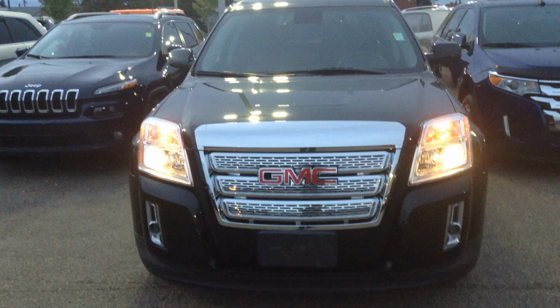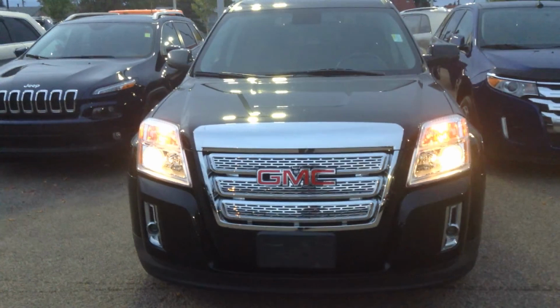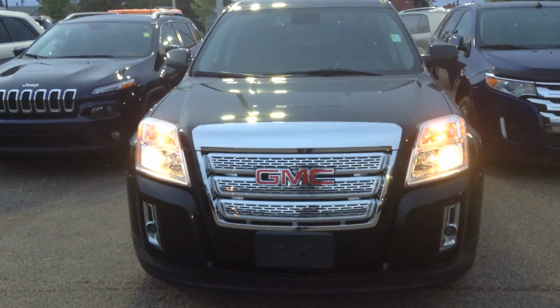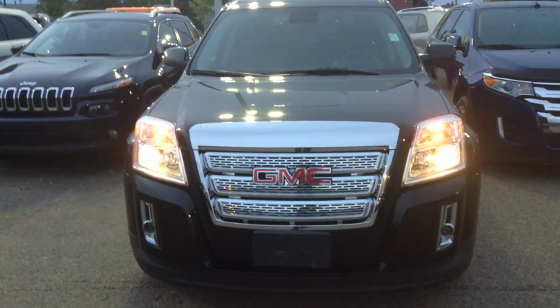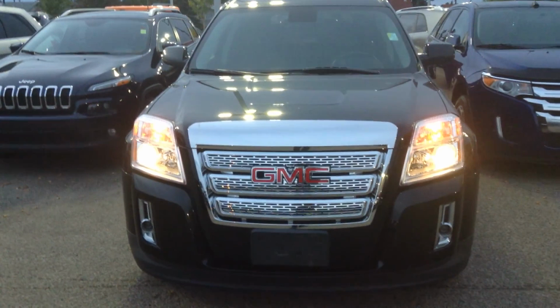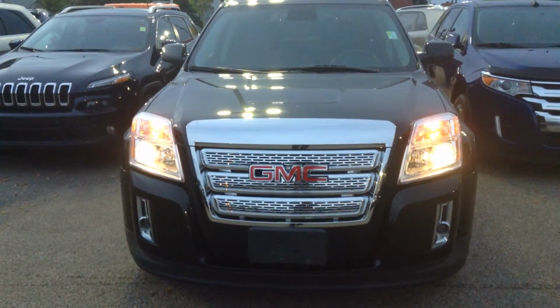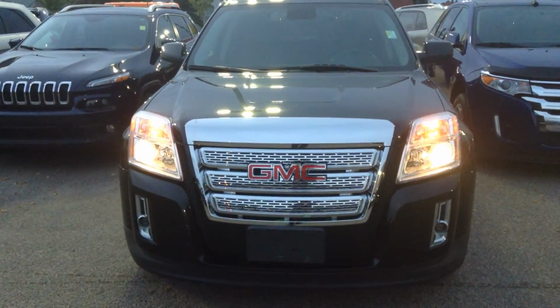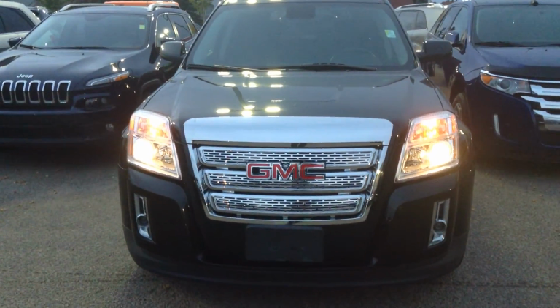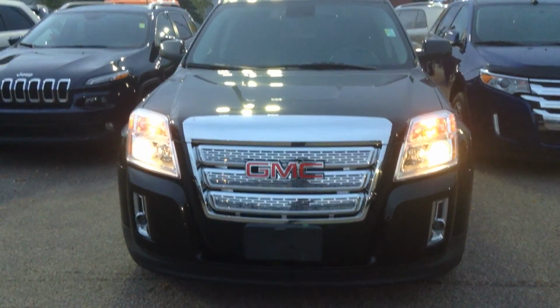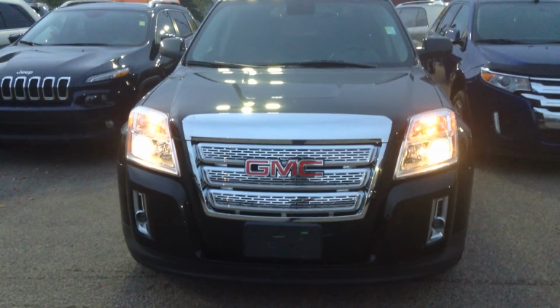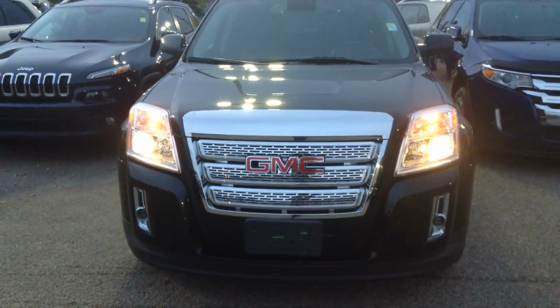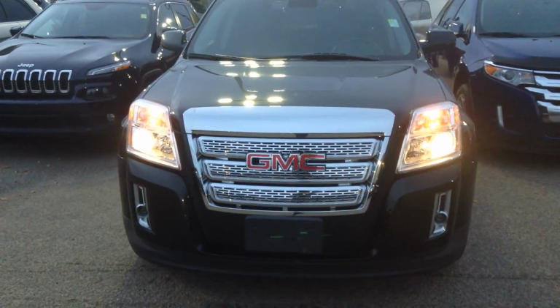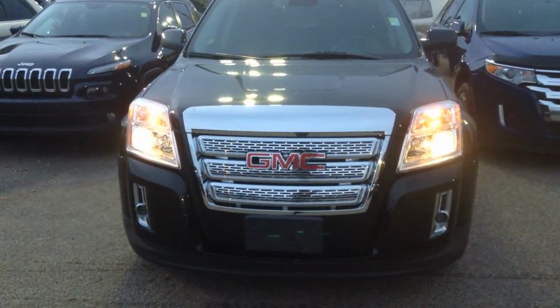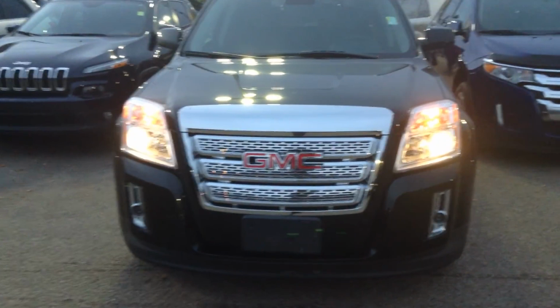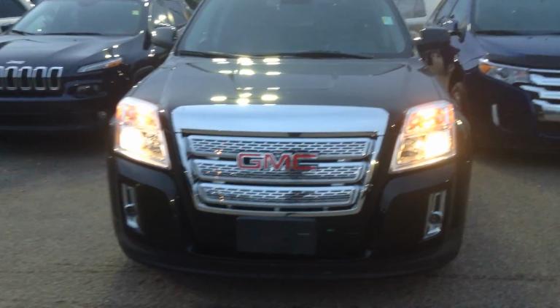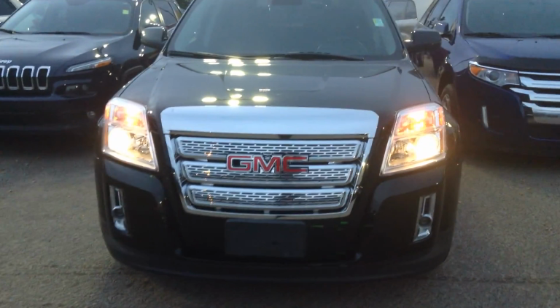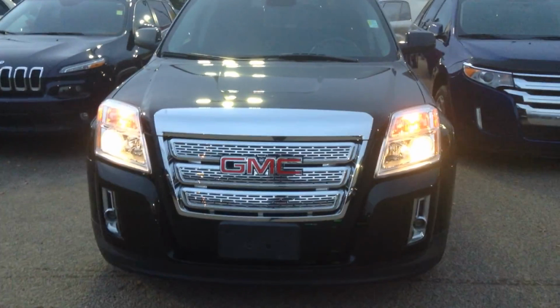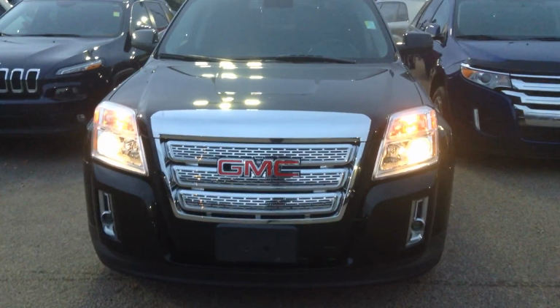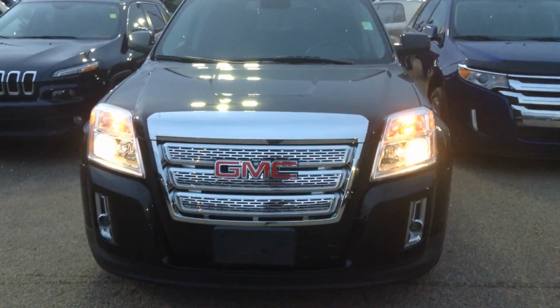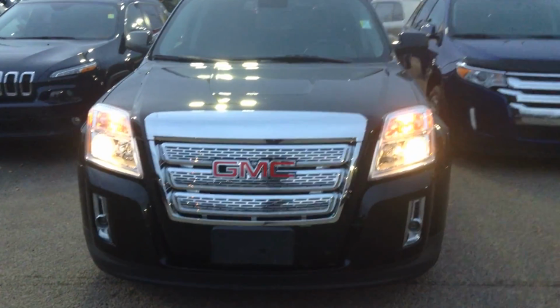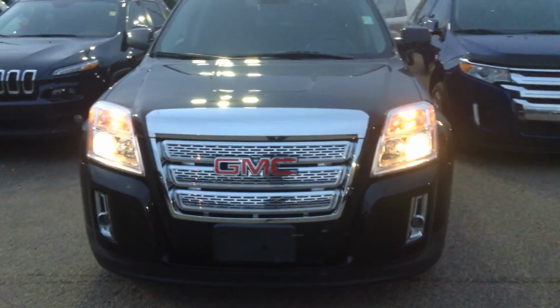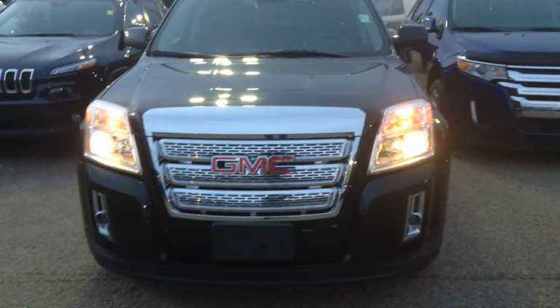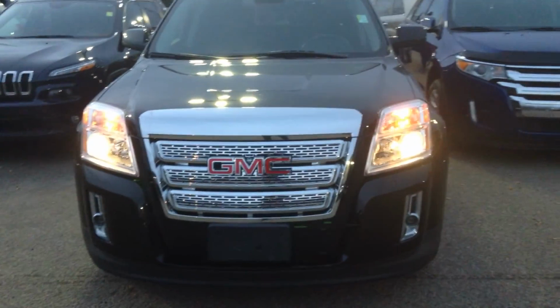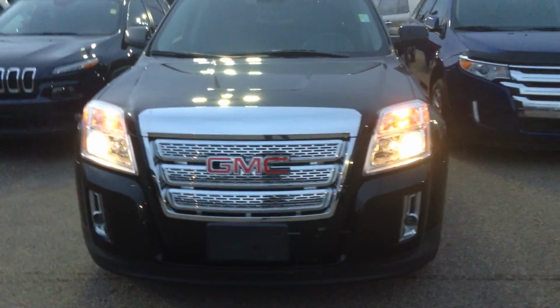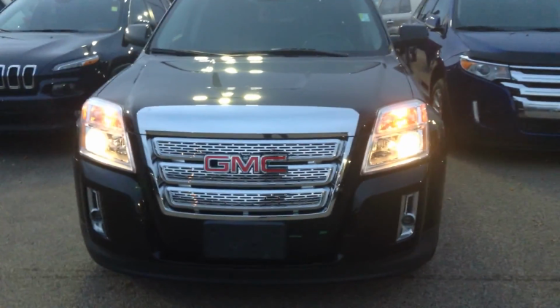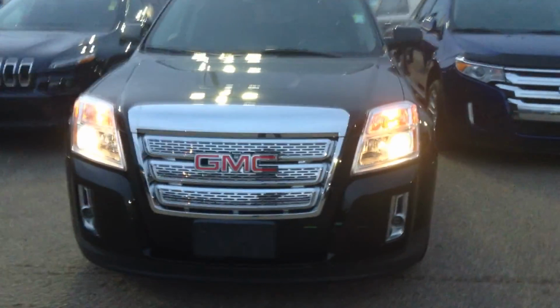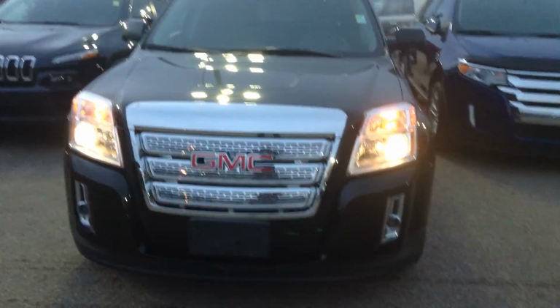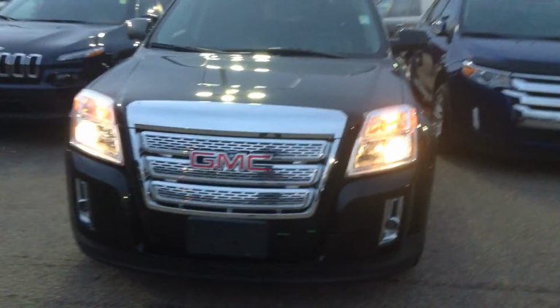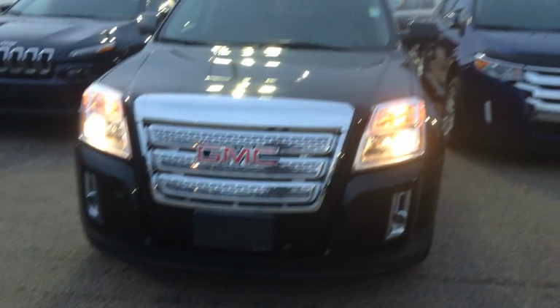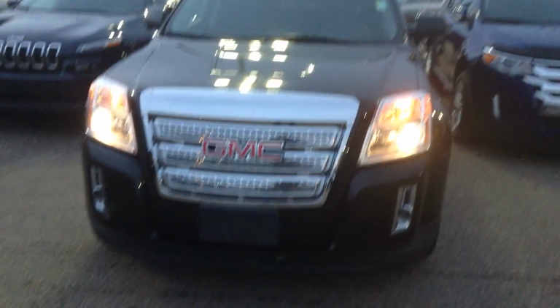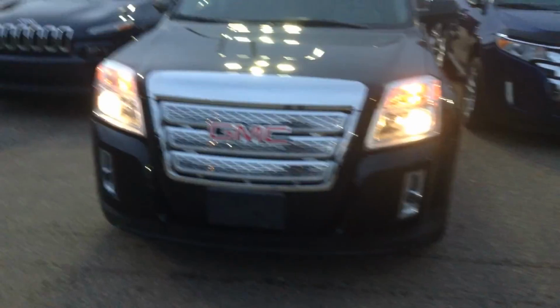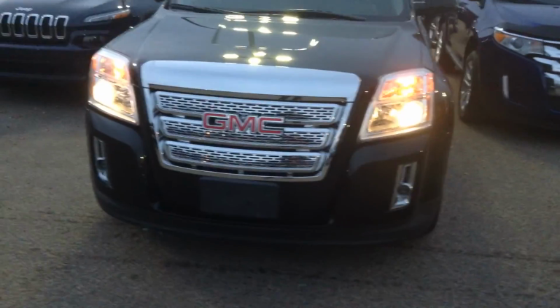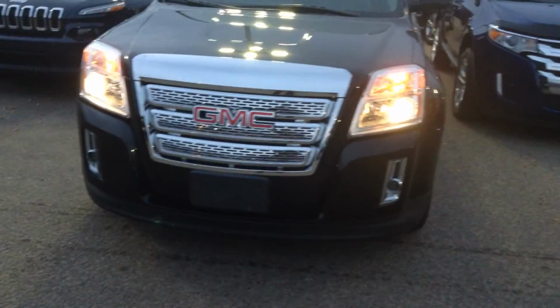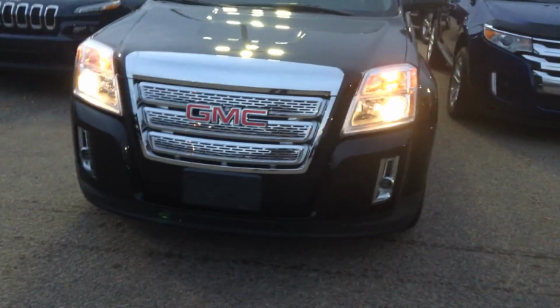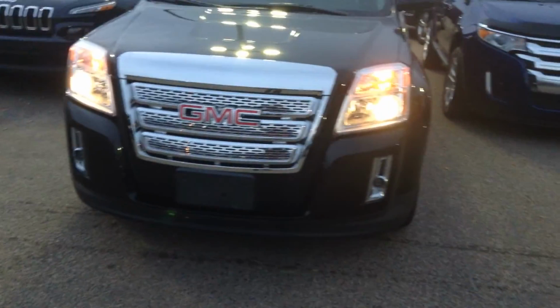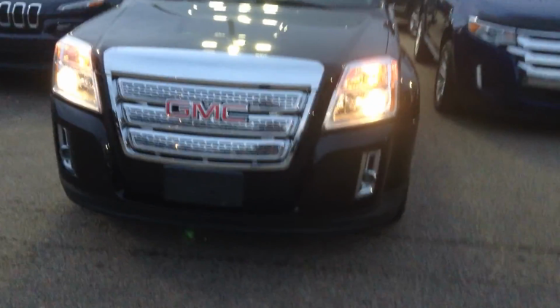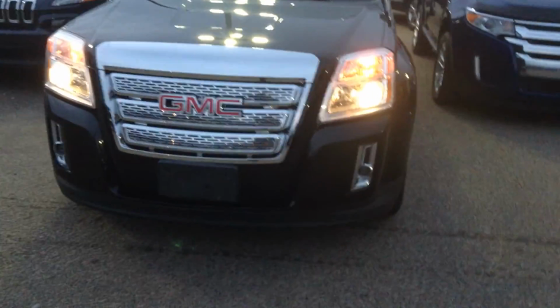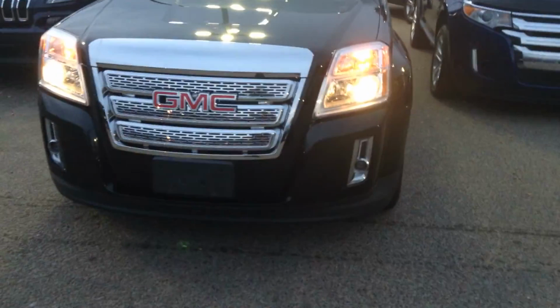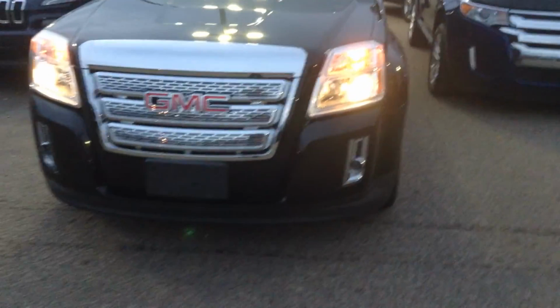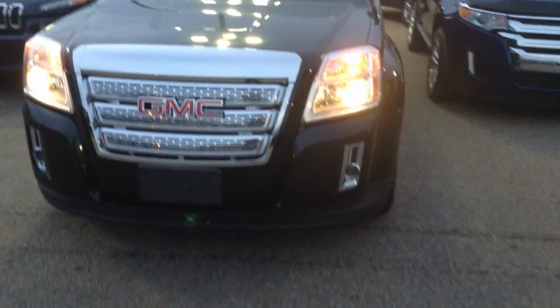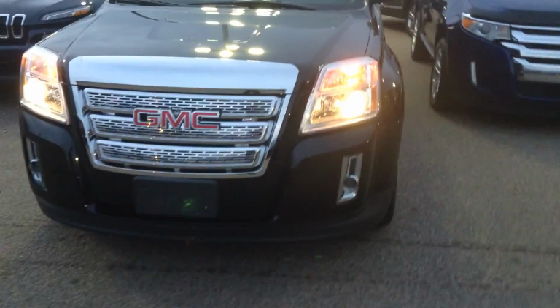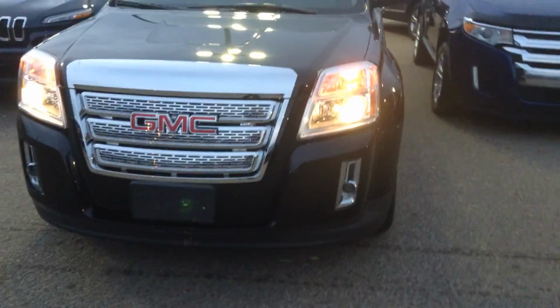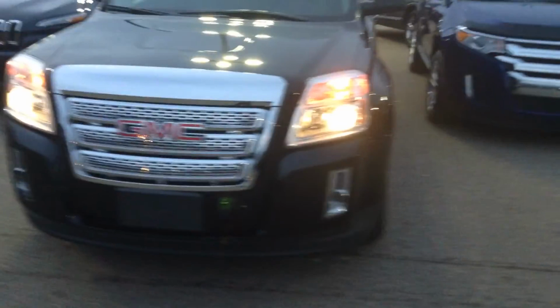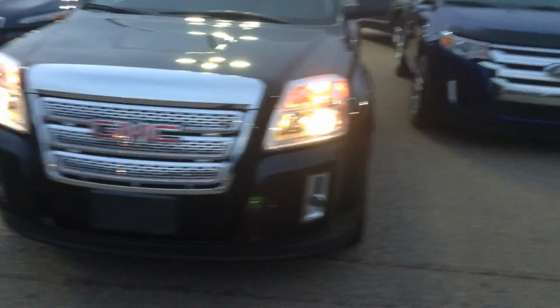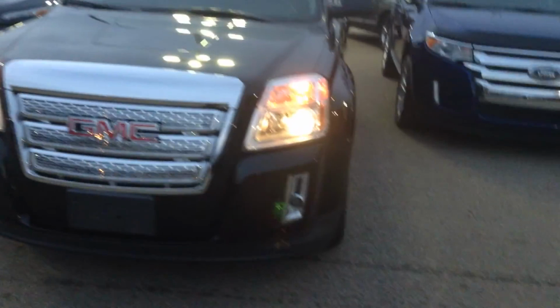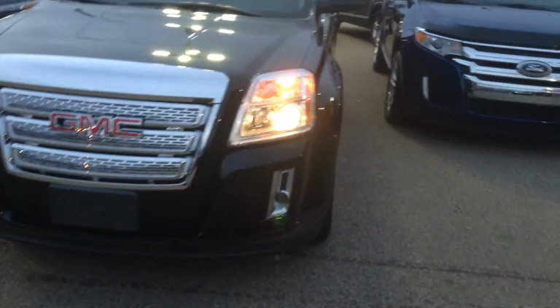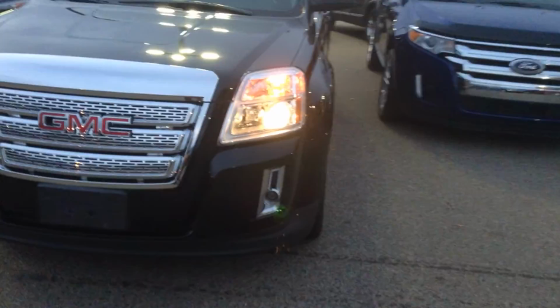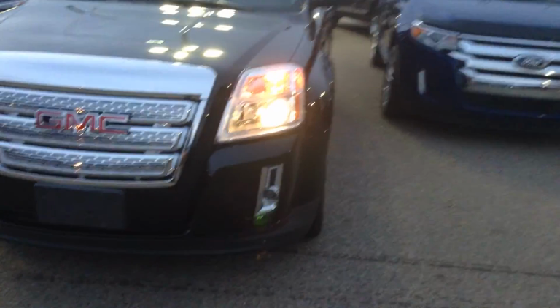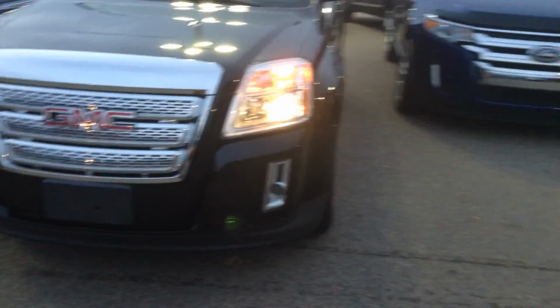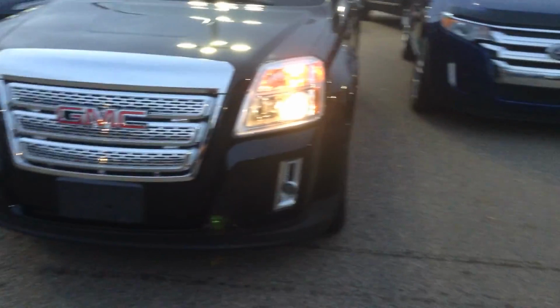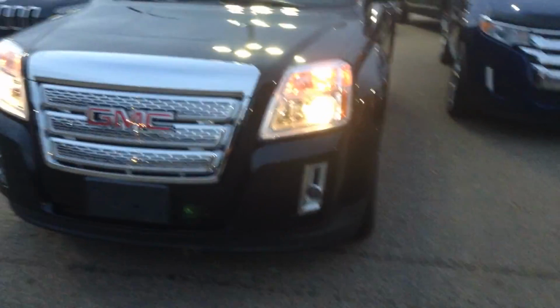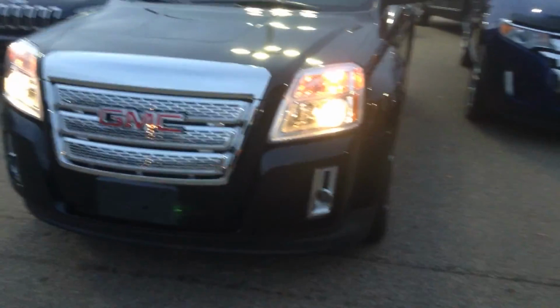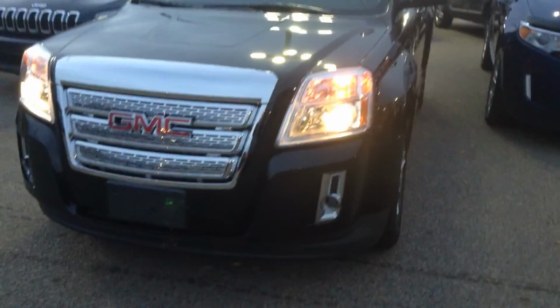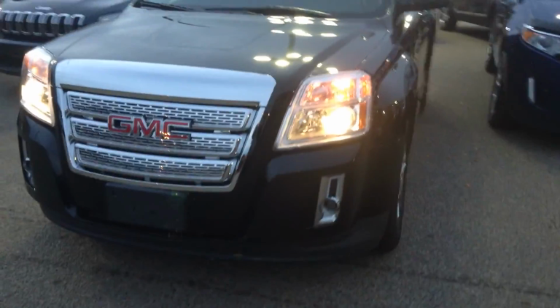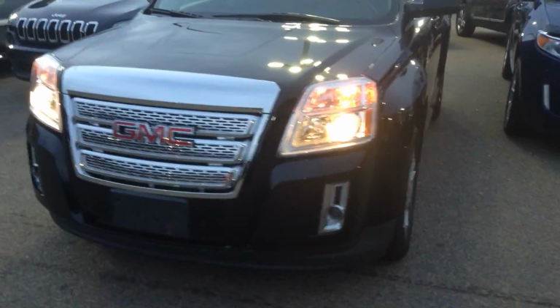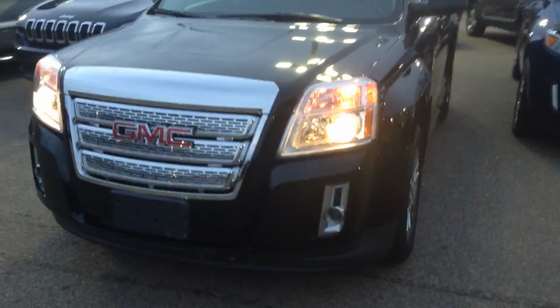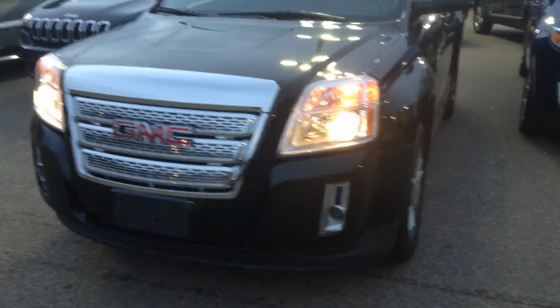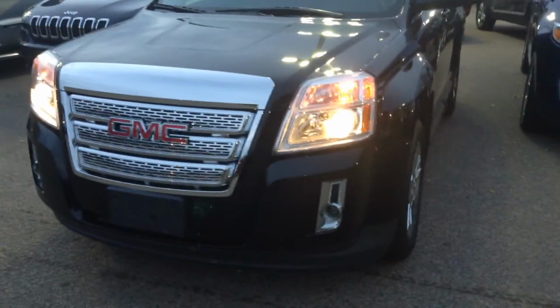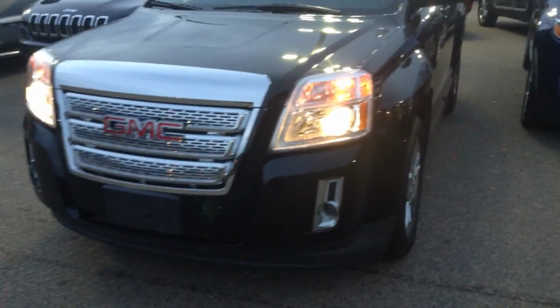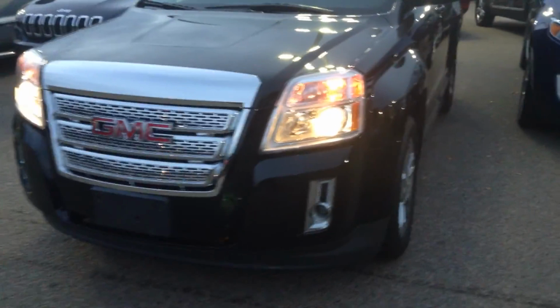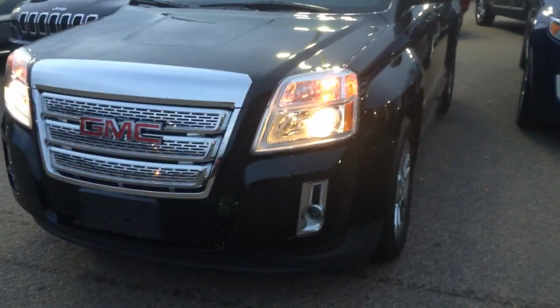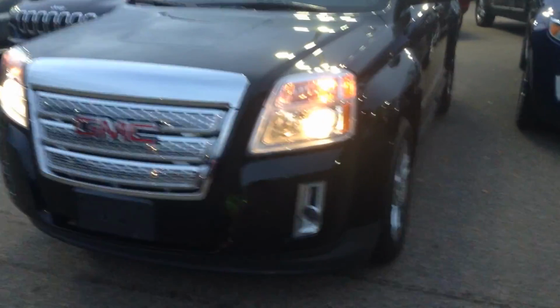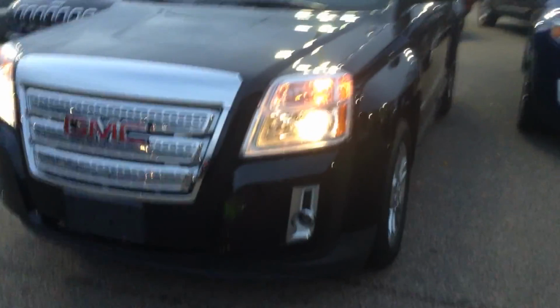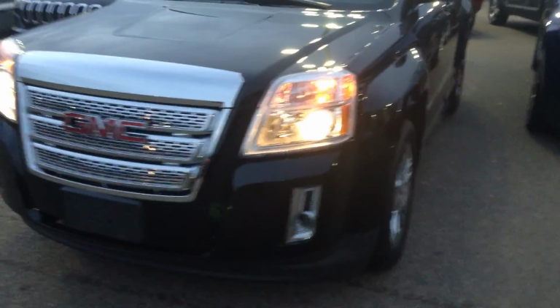Hey Sidney, it's Koss here from Londonderry Dodge doing a video walk around the 2013 GMC Terrain that we have here on our lot.